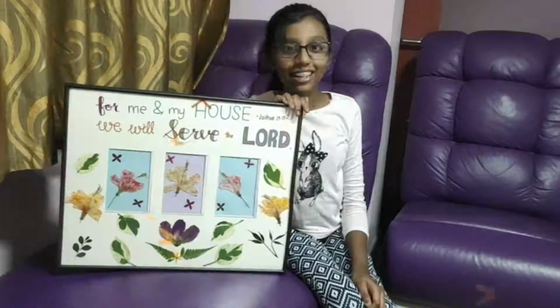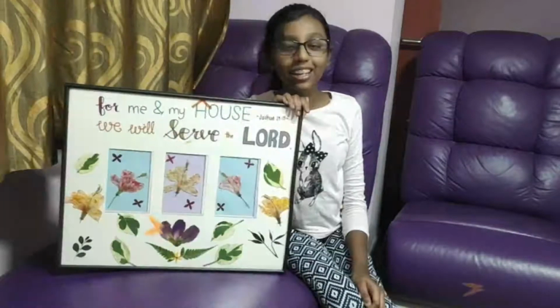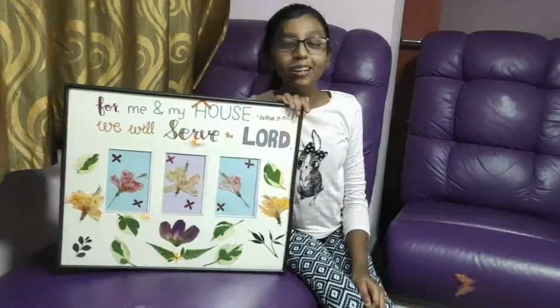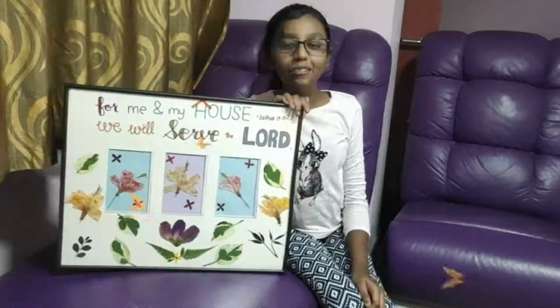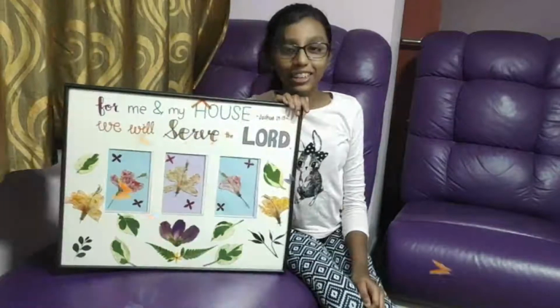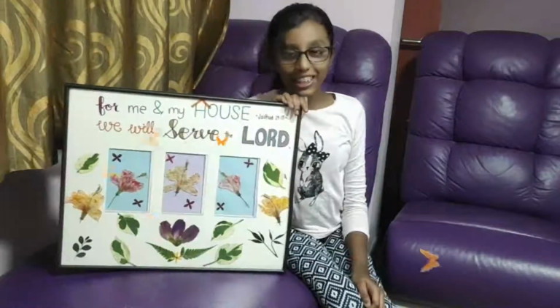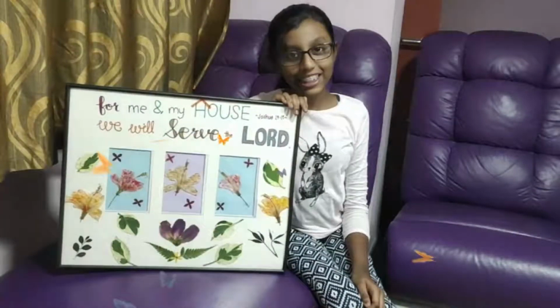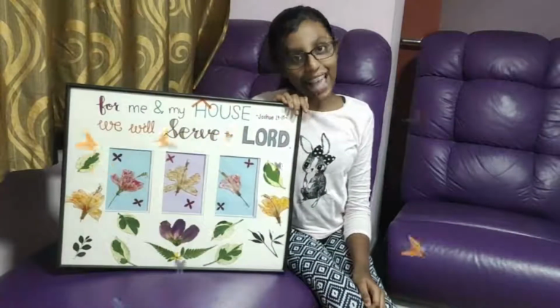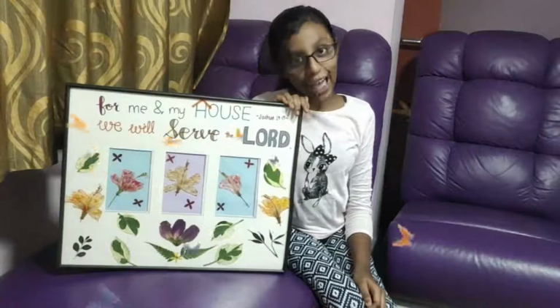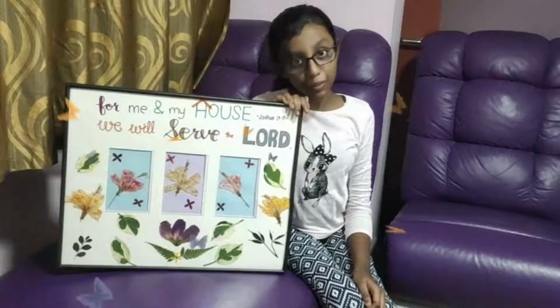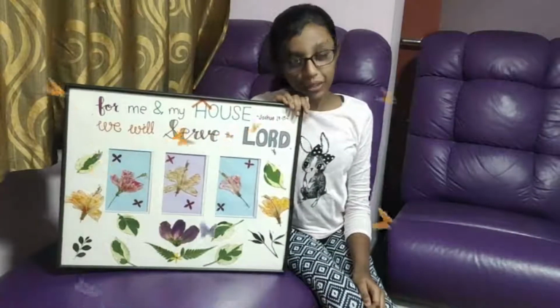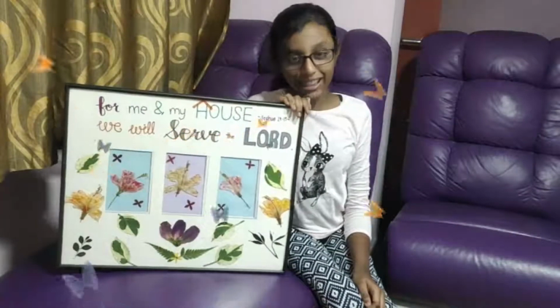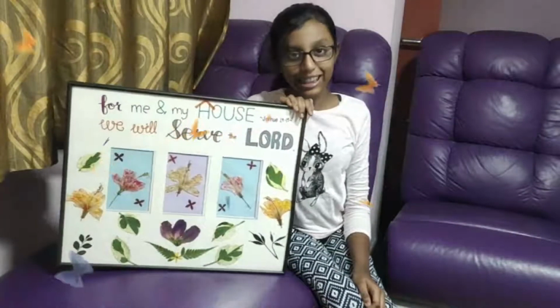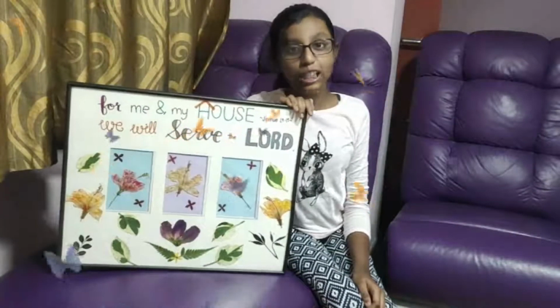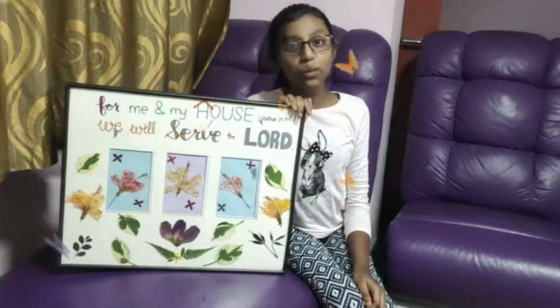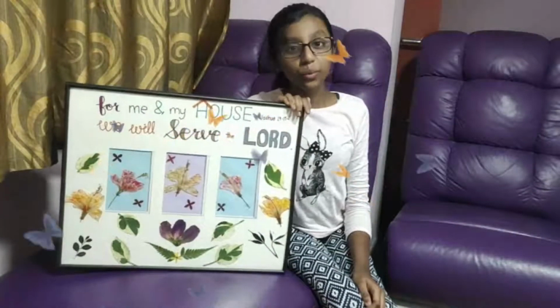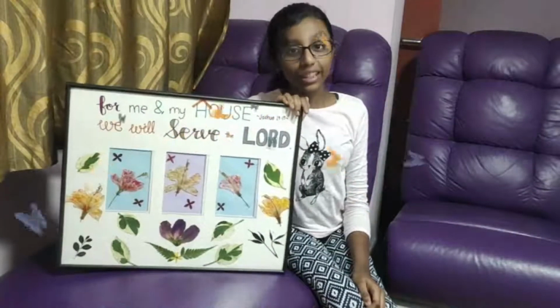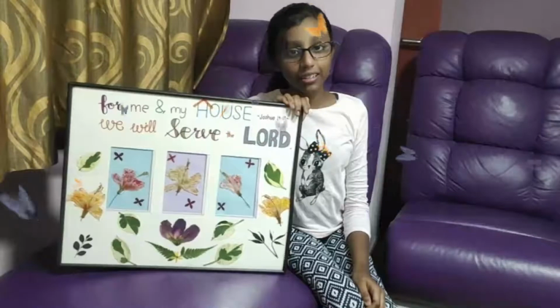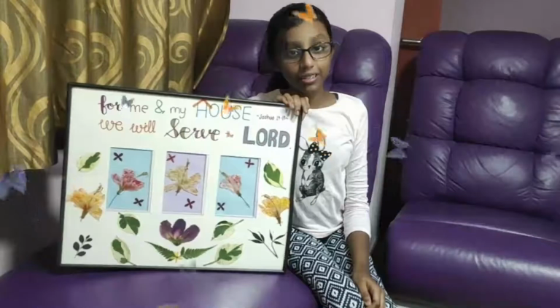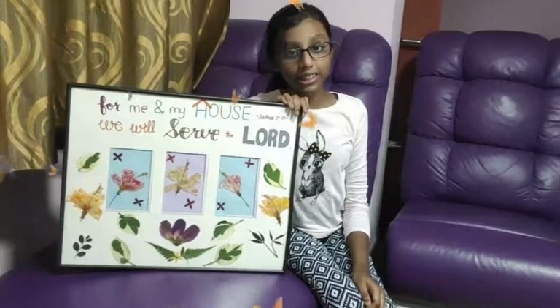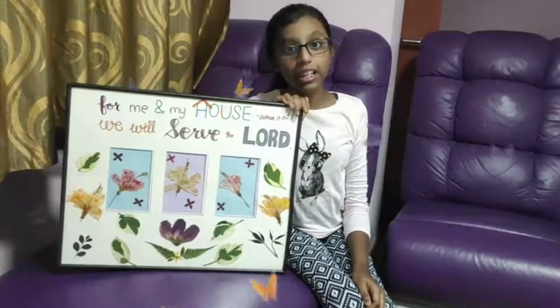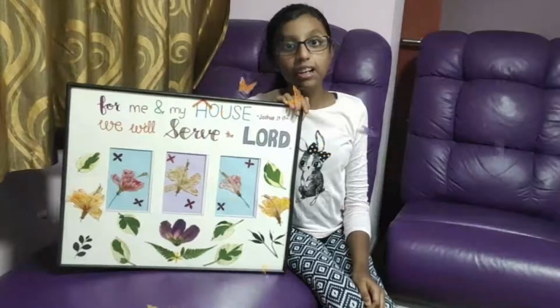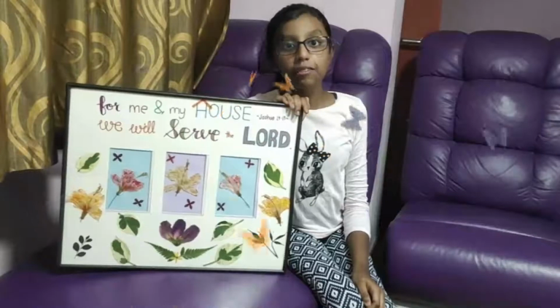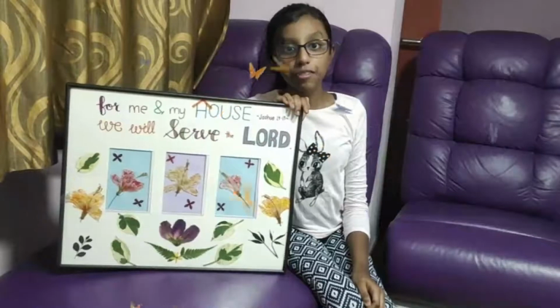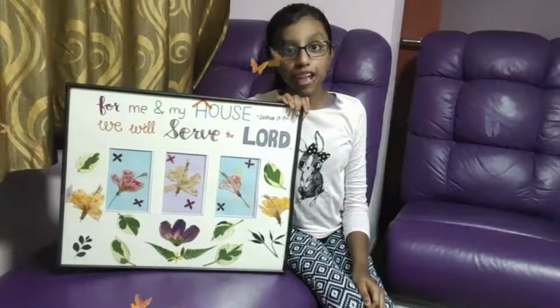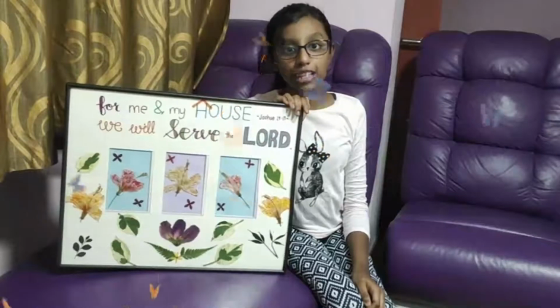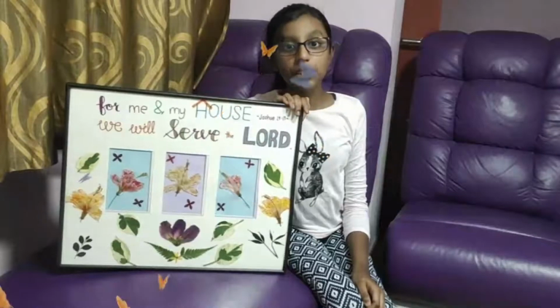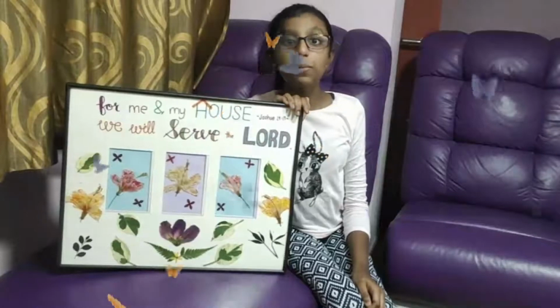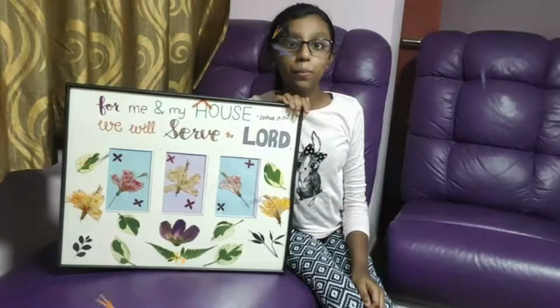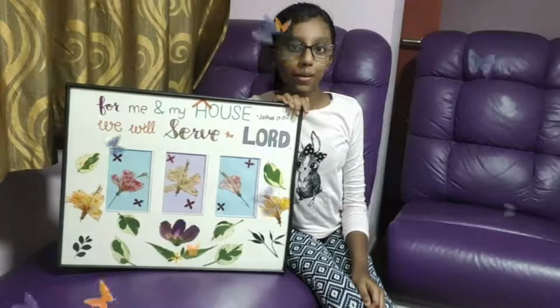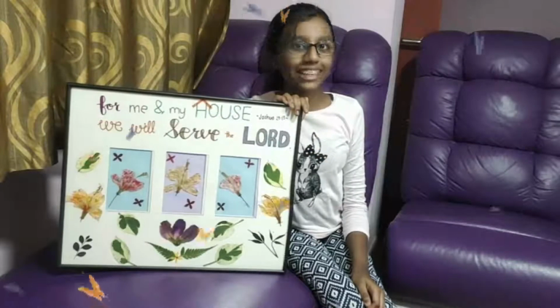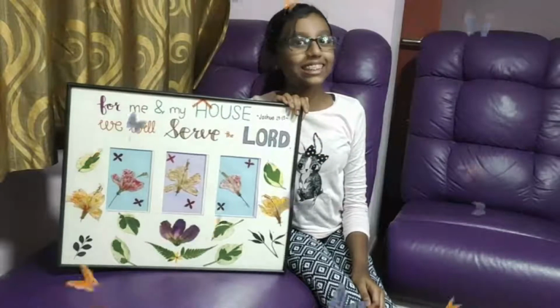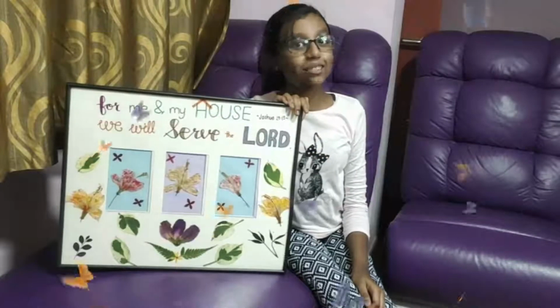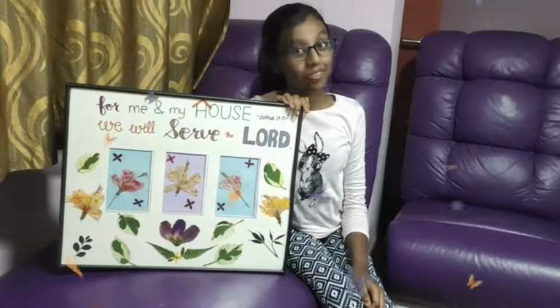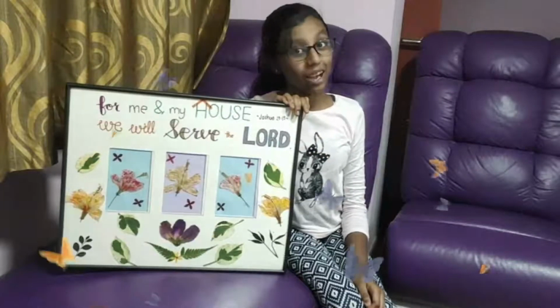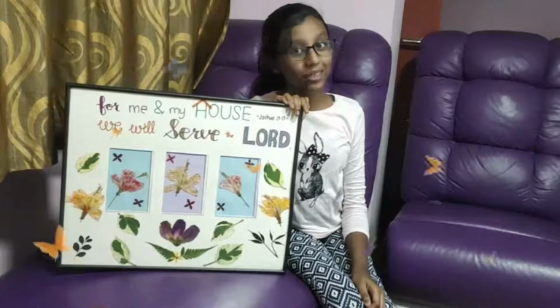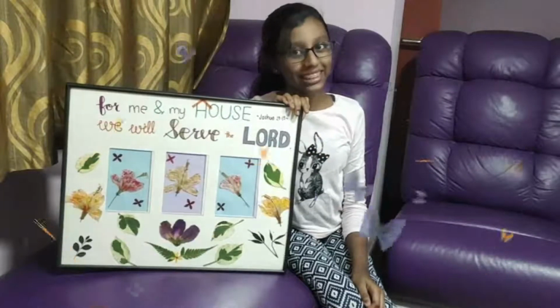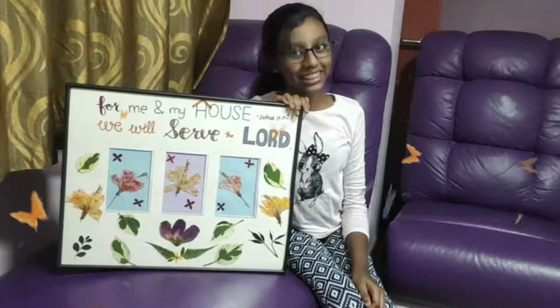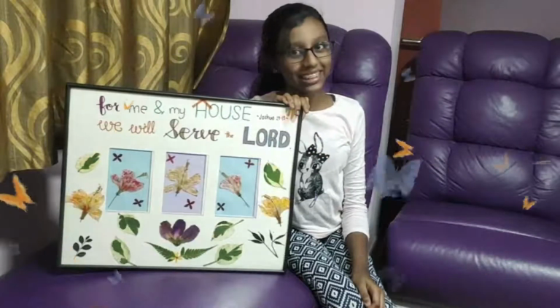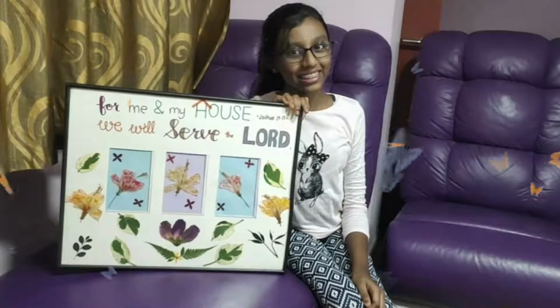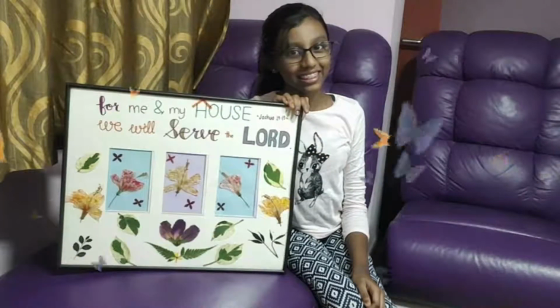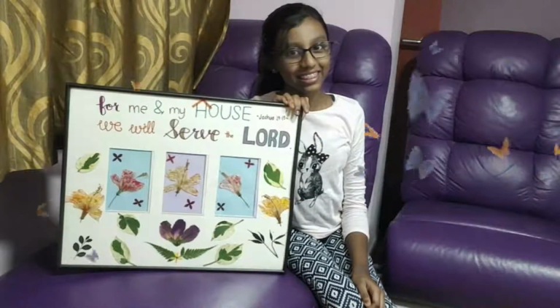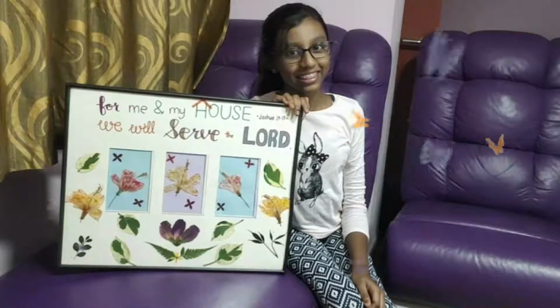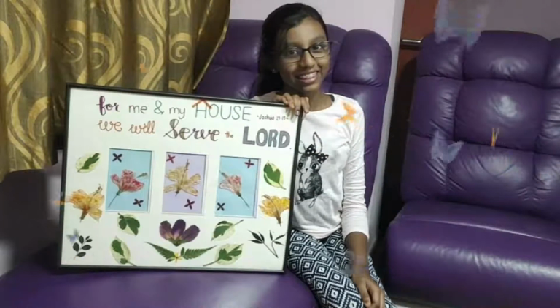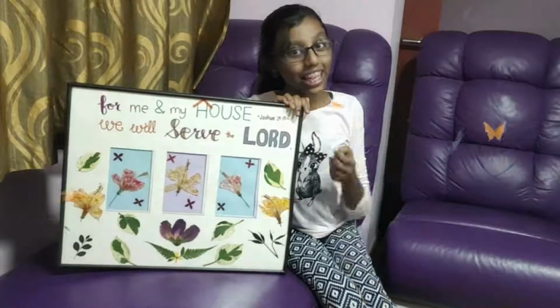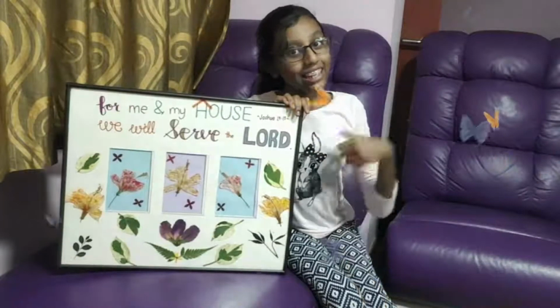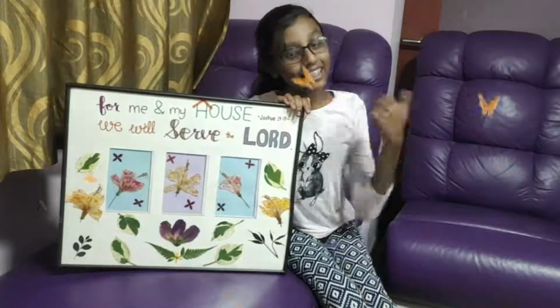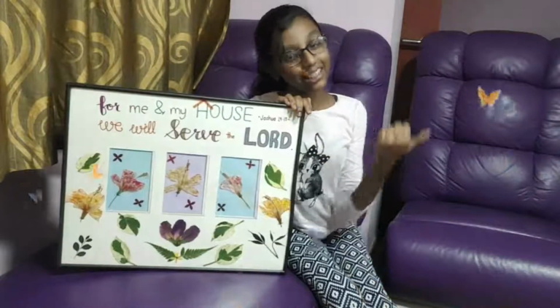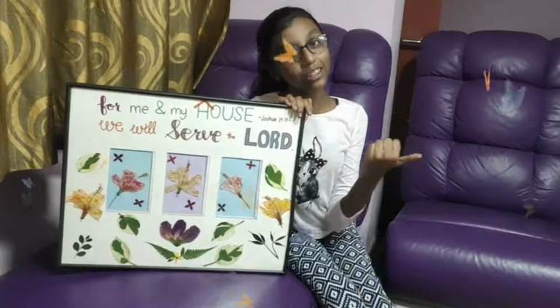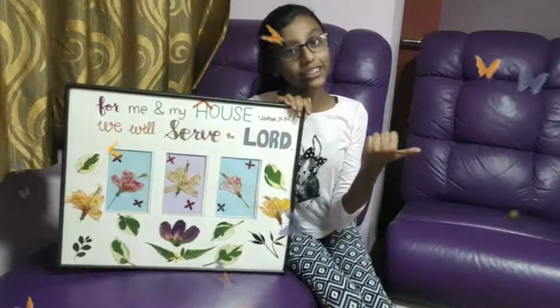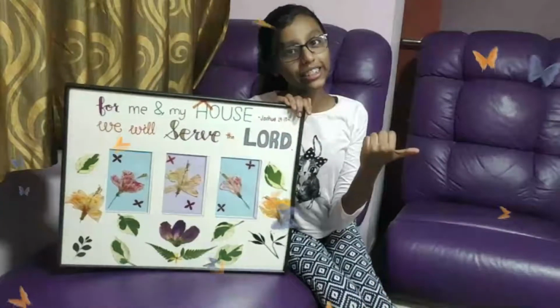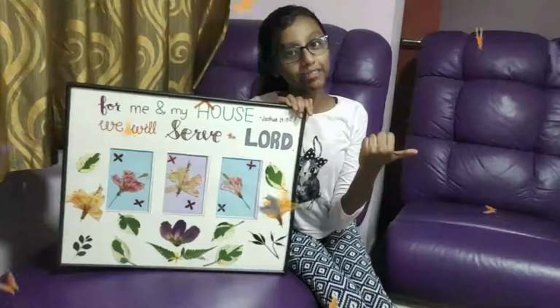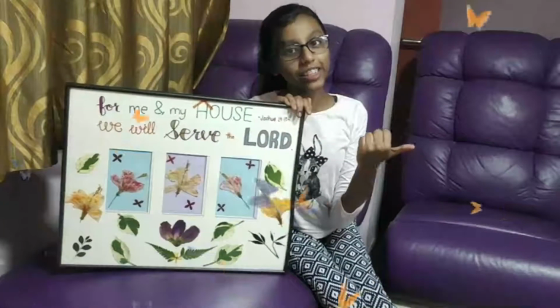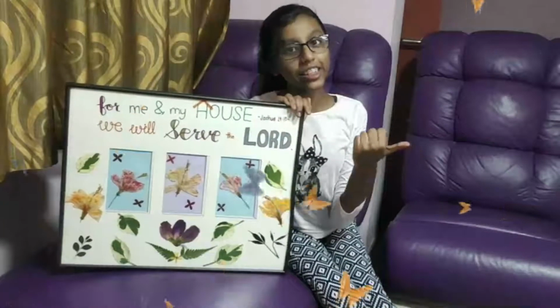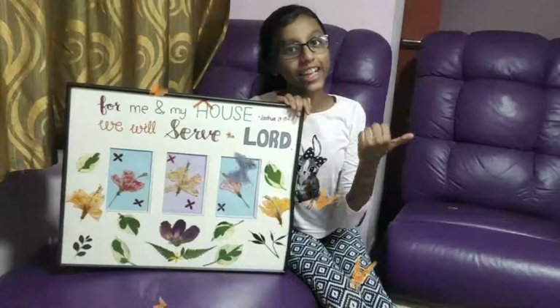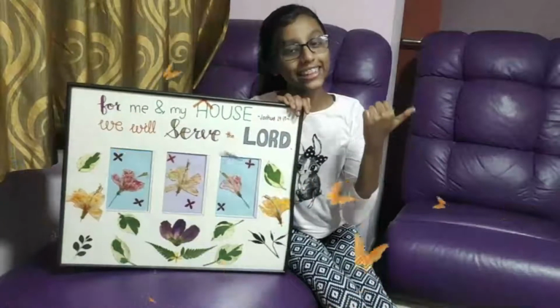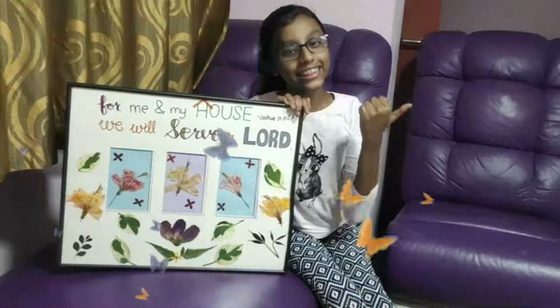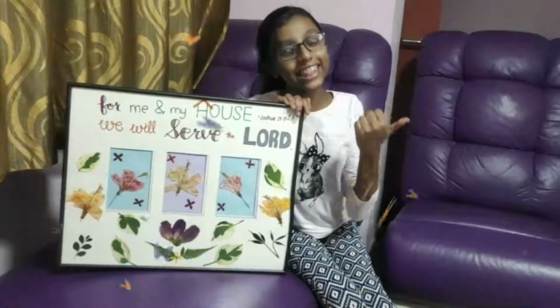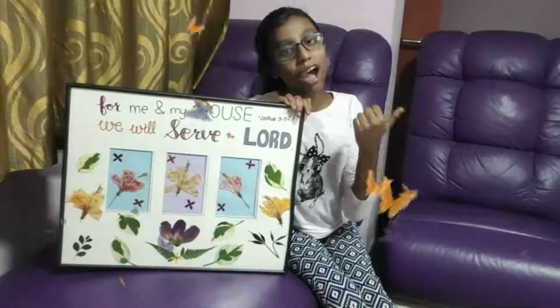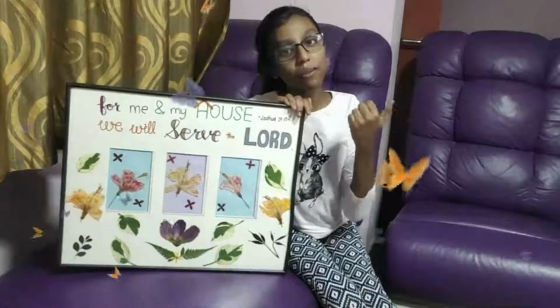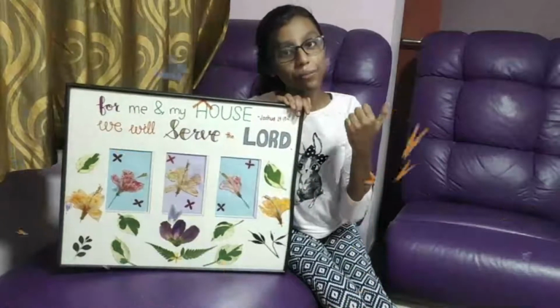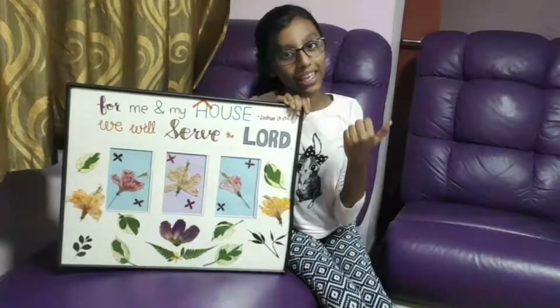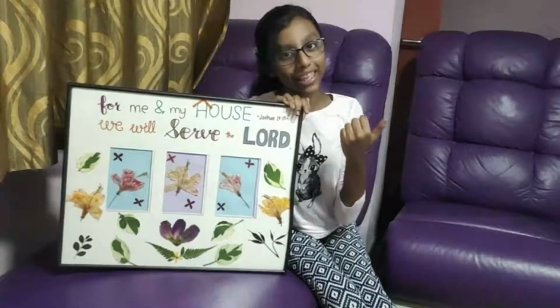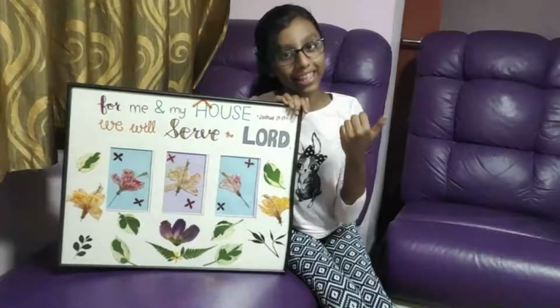For this art piece, we use fresh pressed flowers. Let's go to the video and see how we make it.